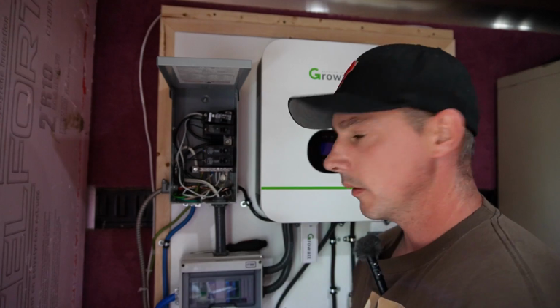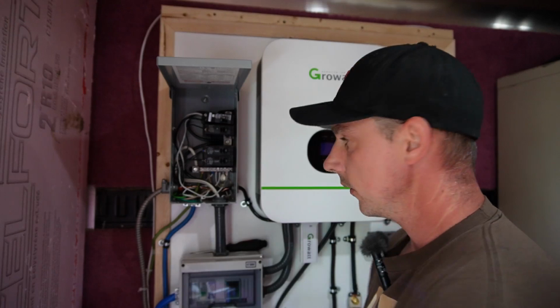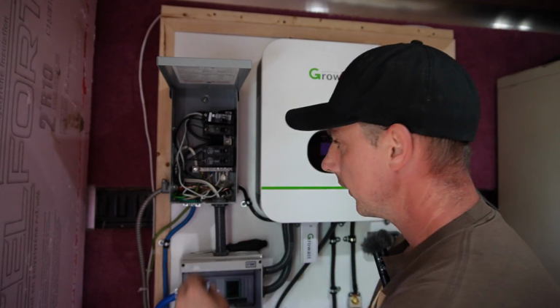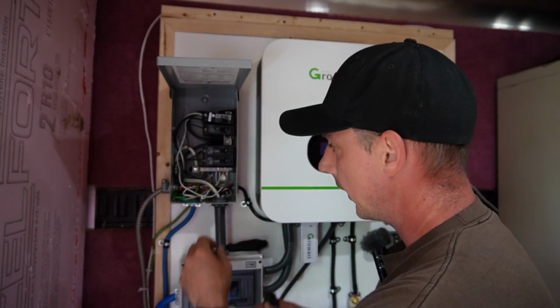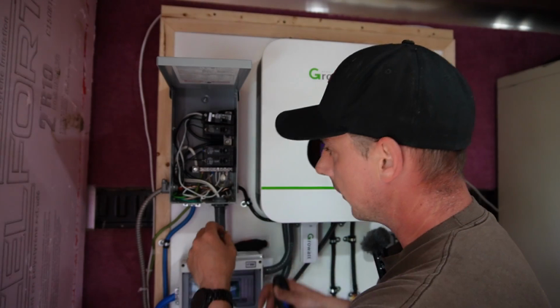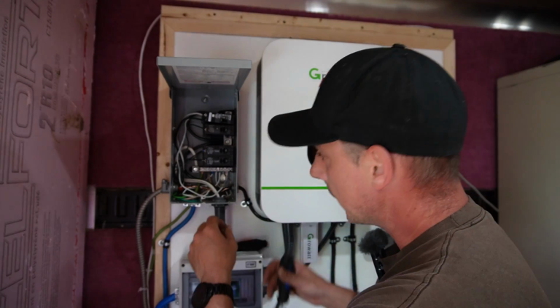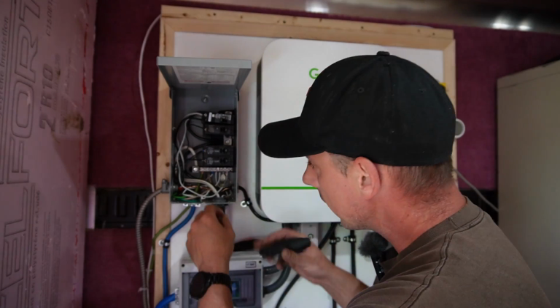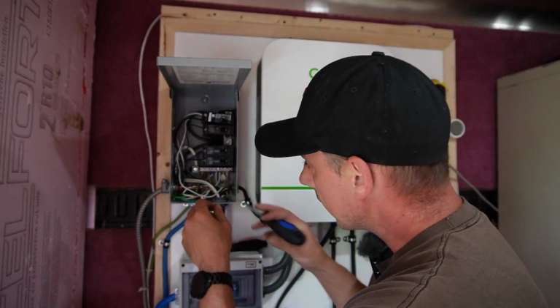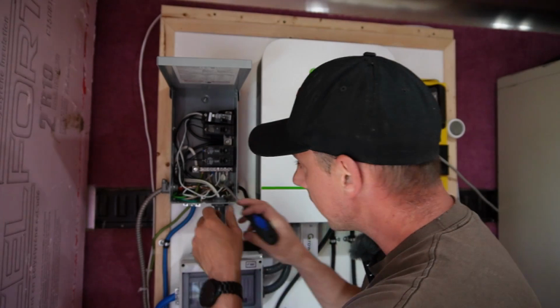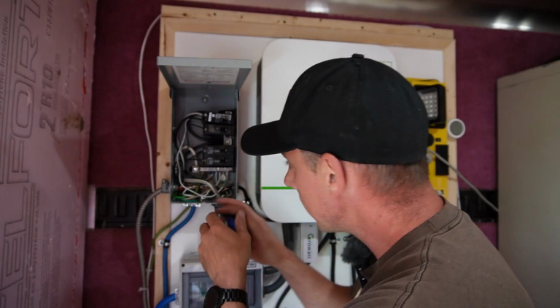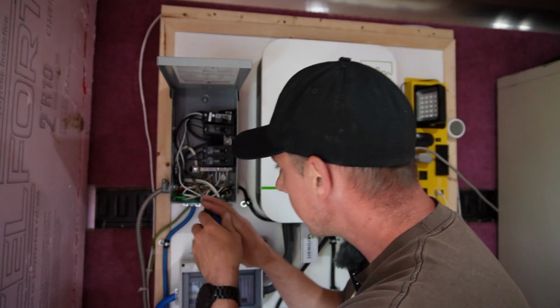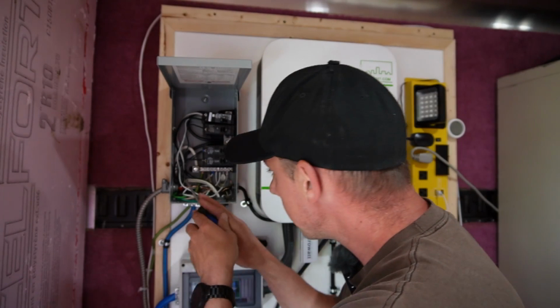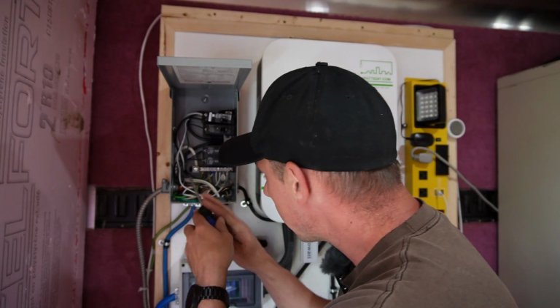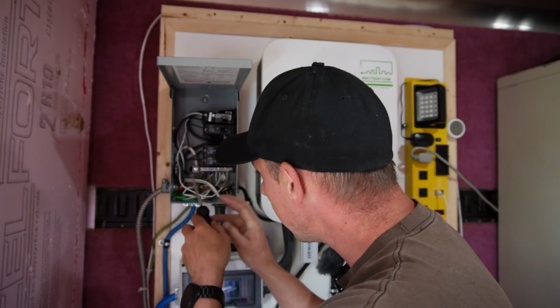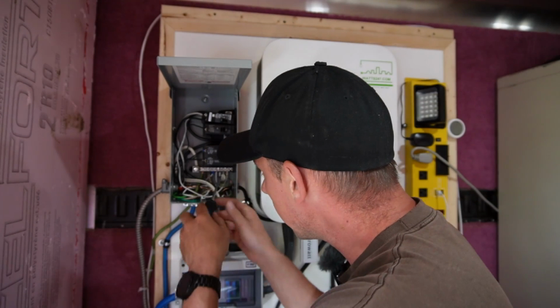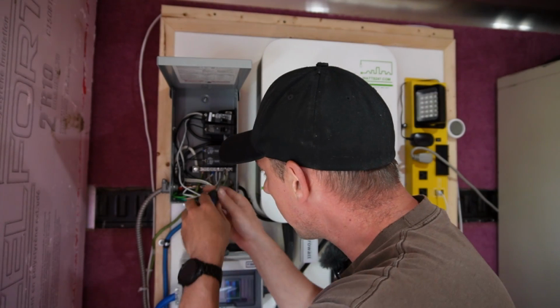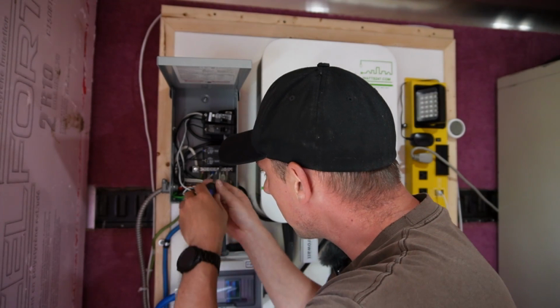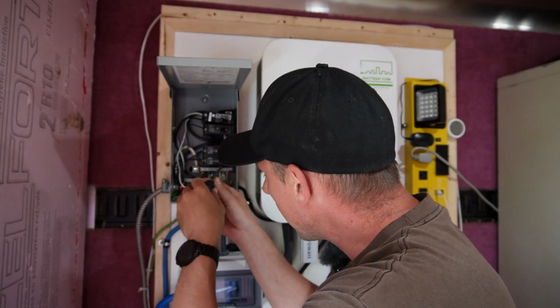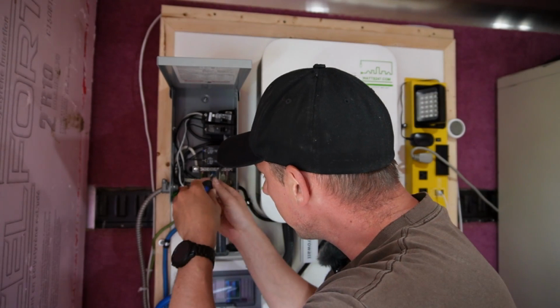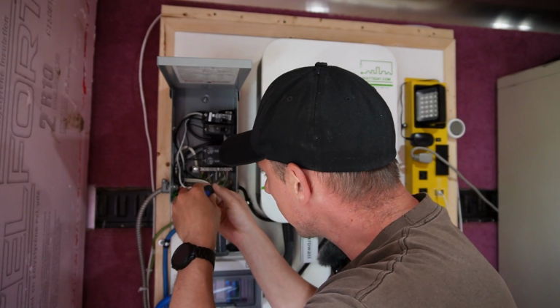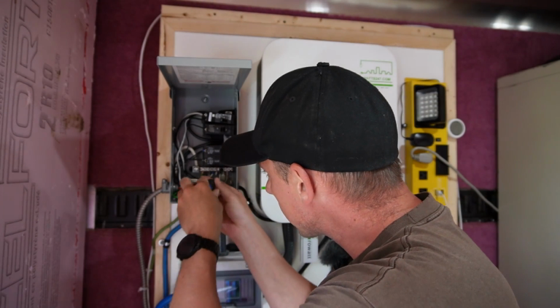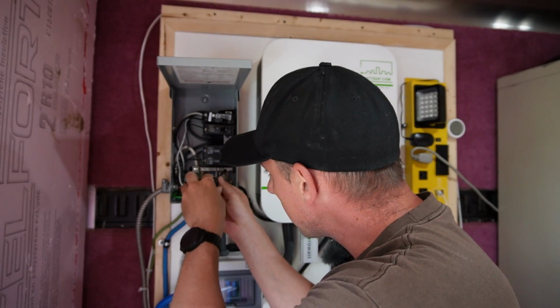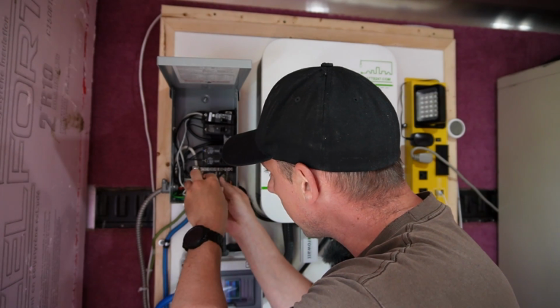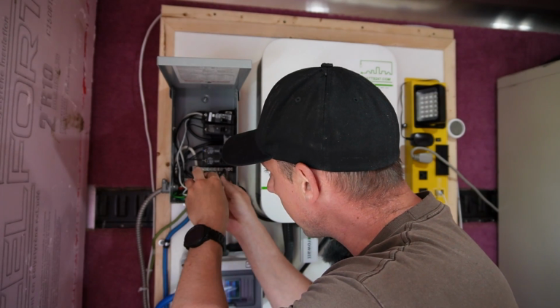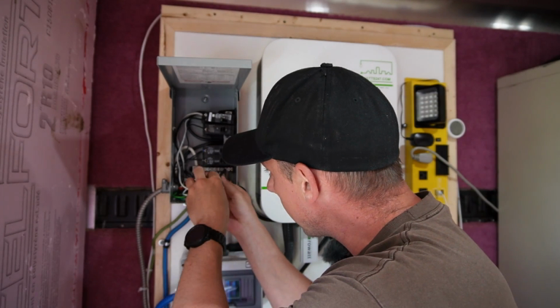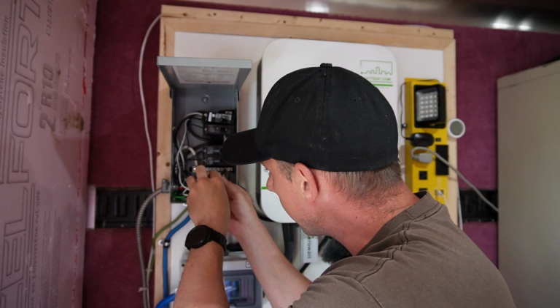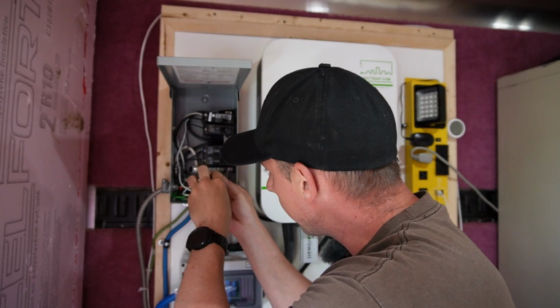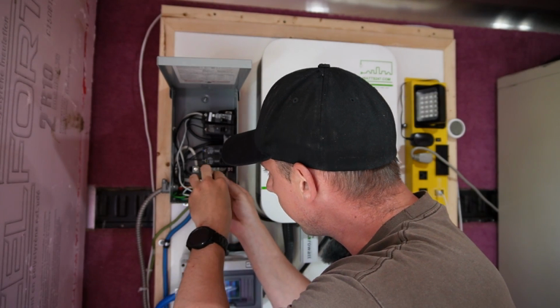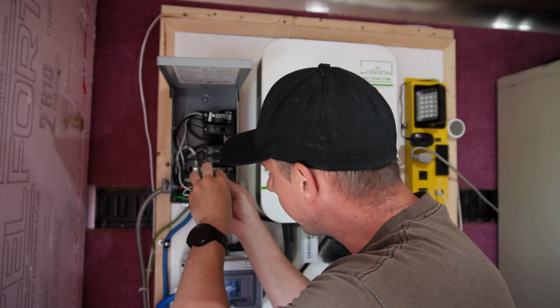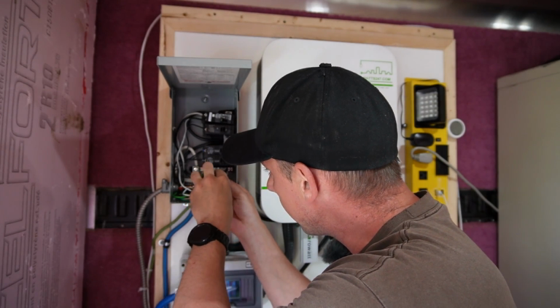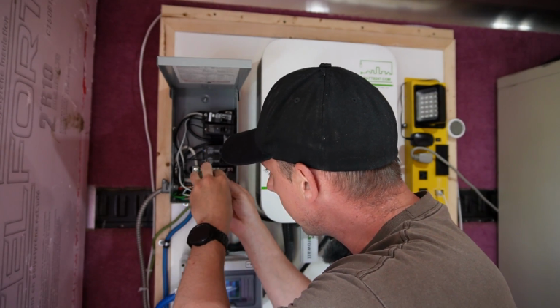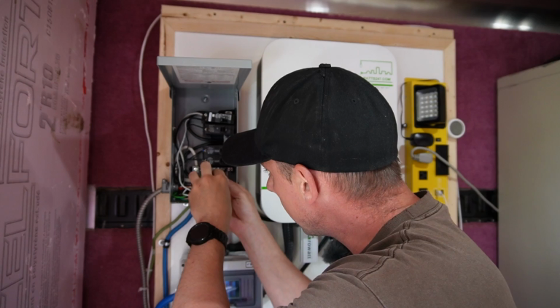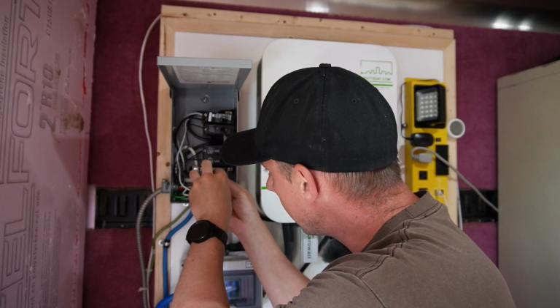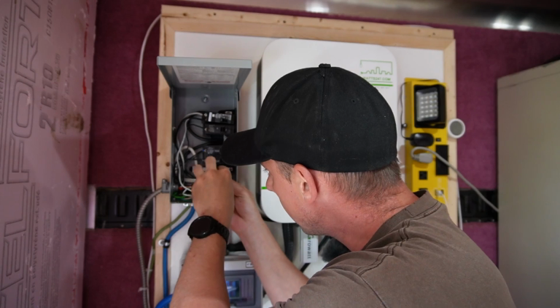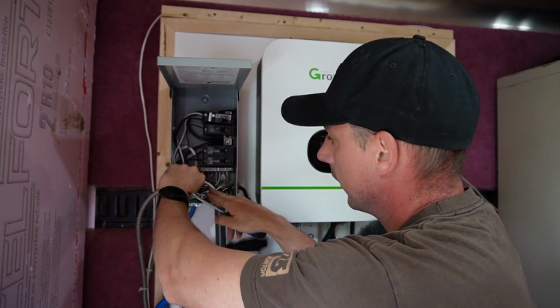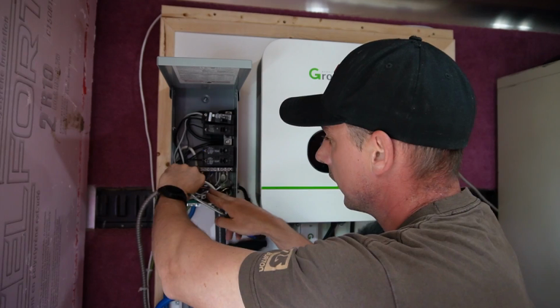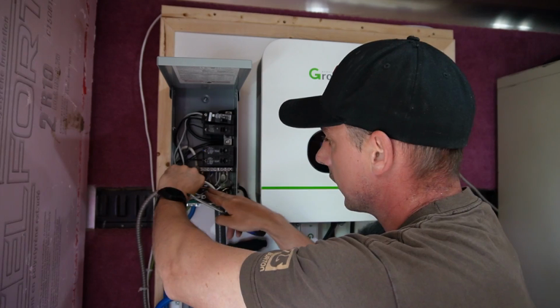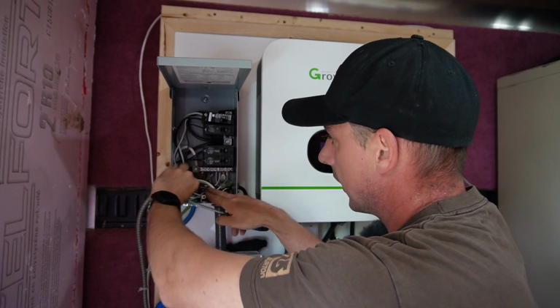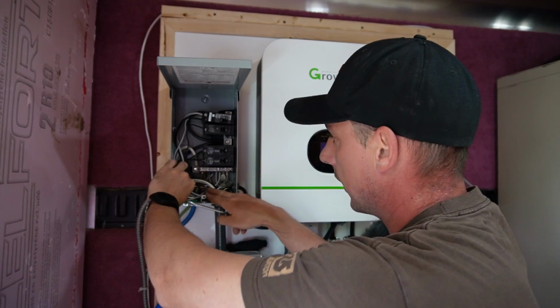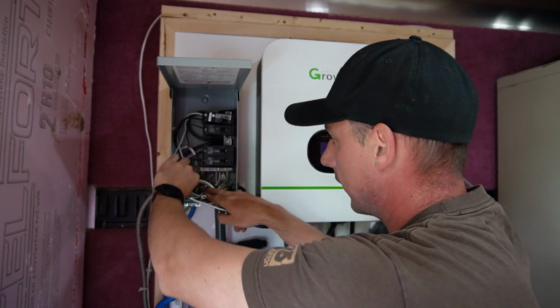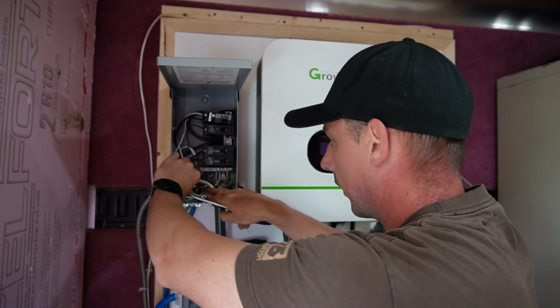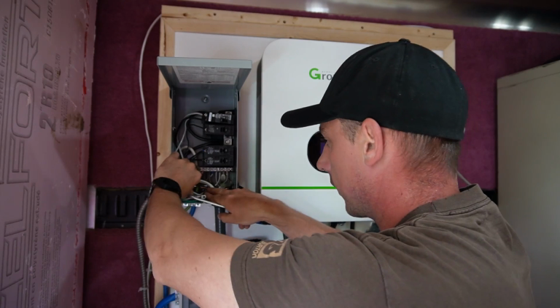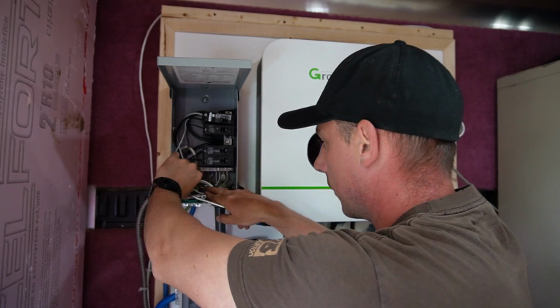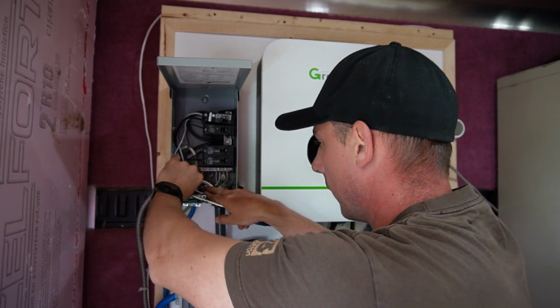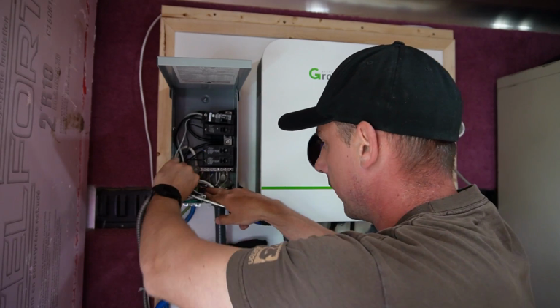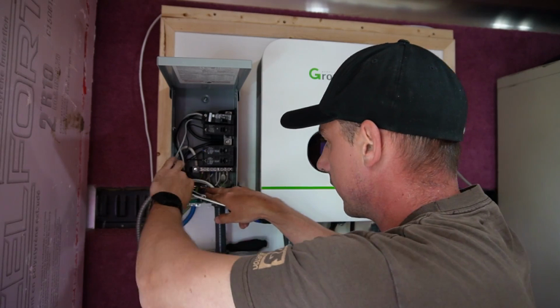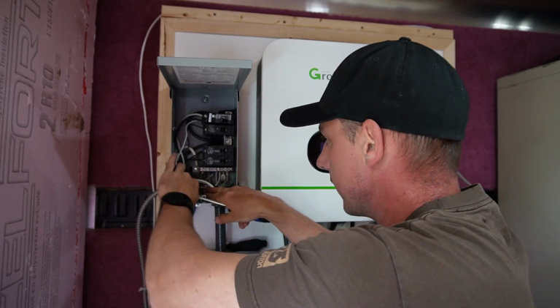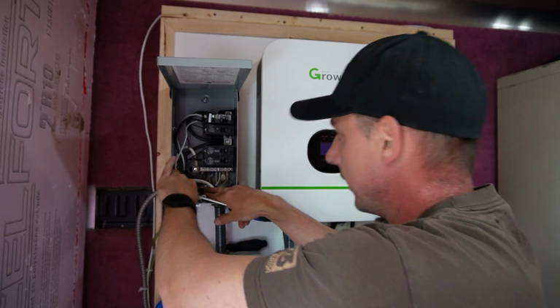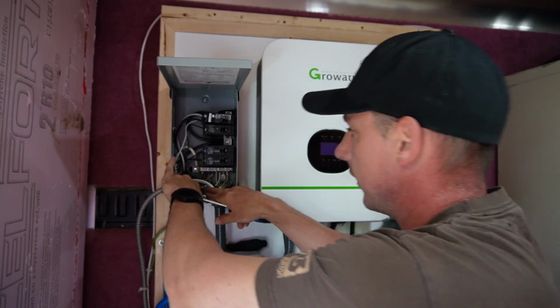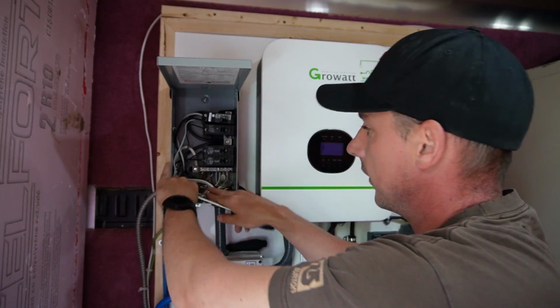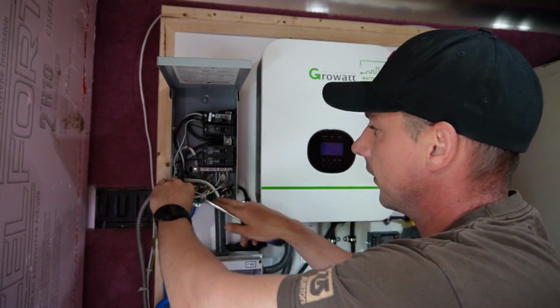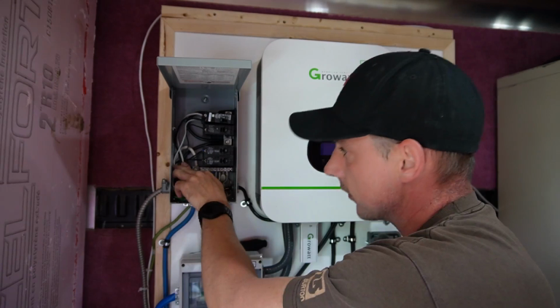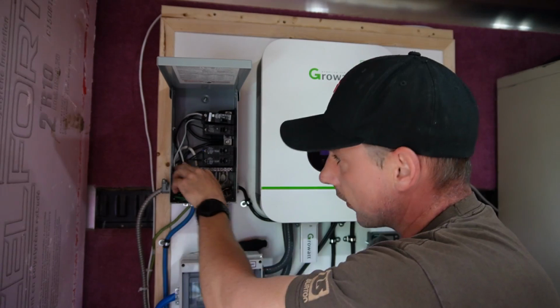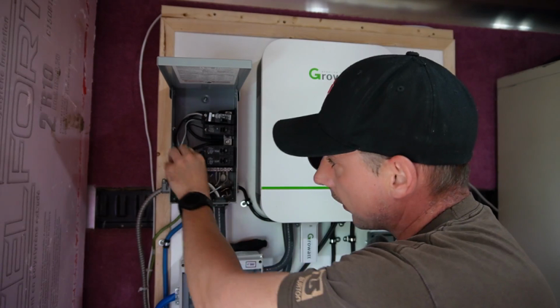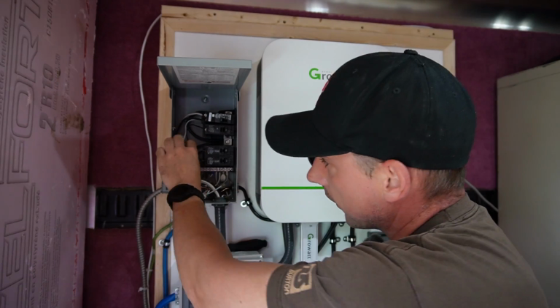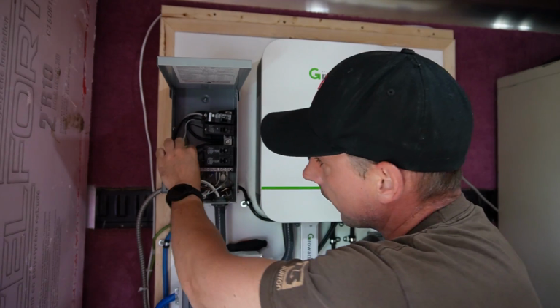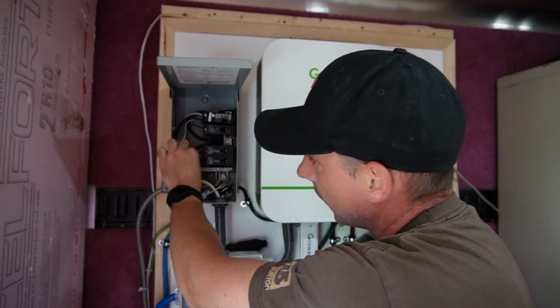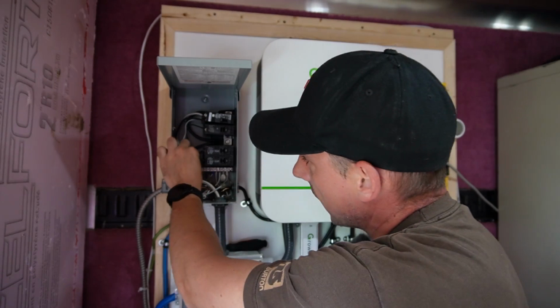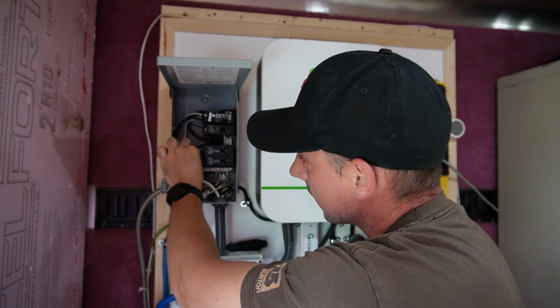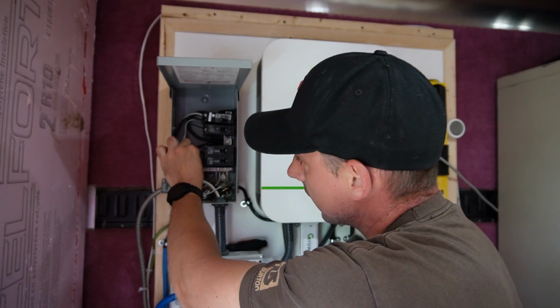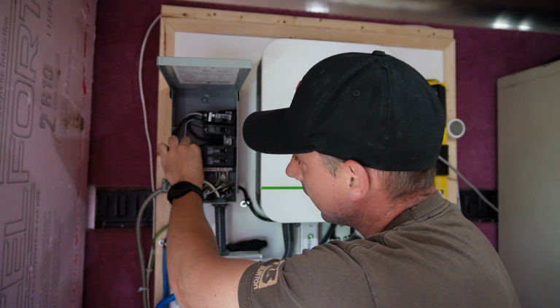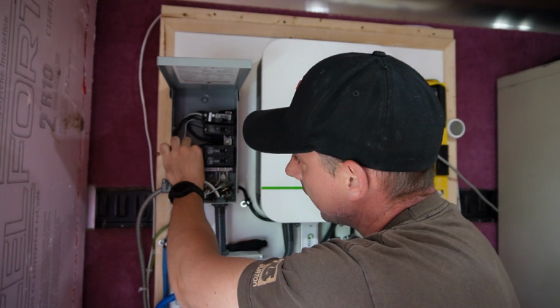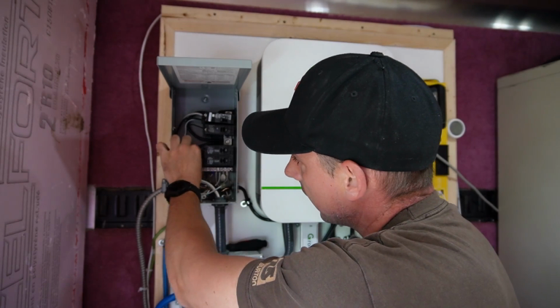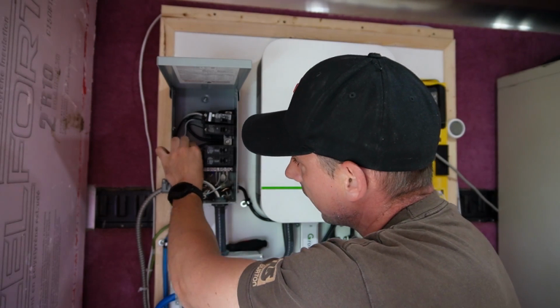I'm going to tighten up my neutral bar and just kind of tuck the wires in. It's looking a little messy in here.